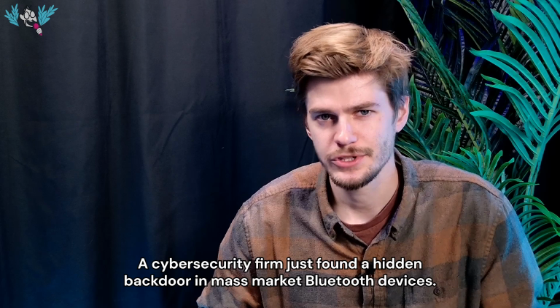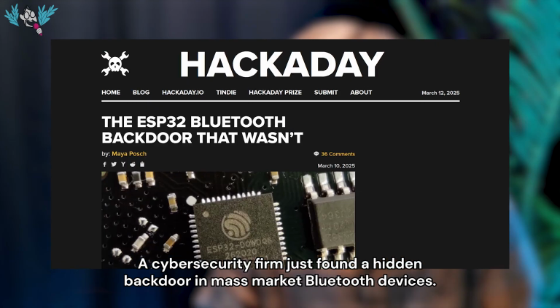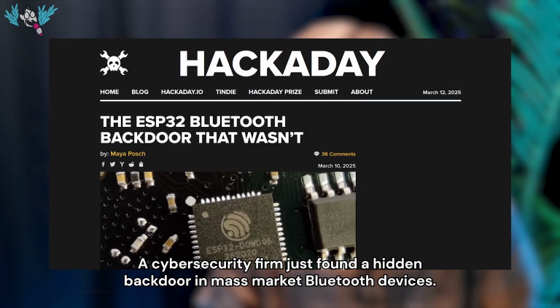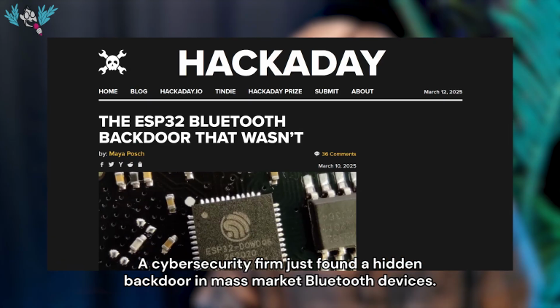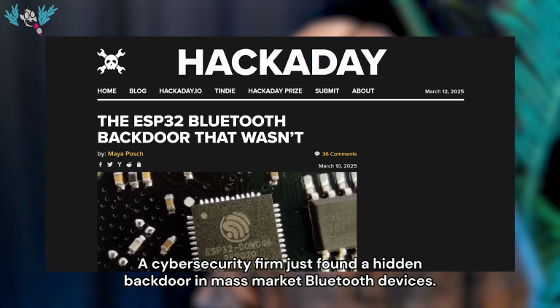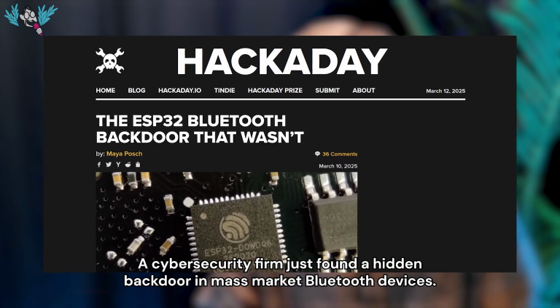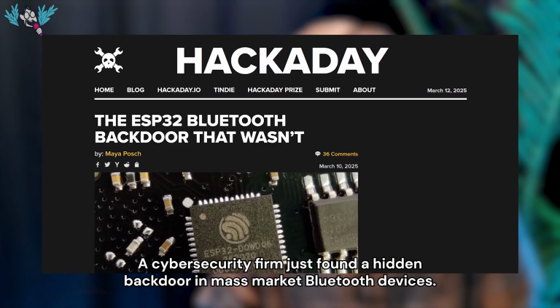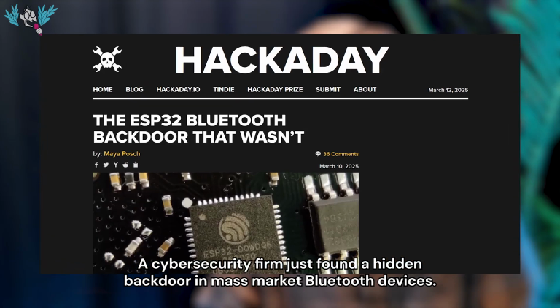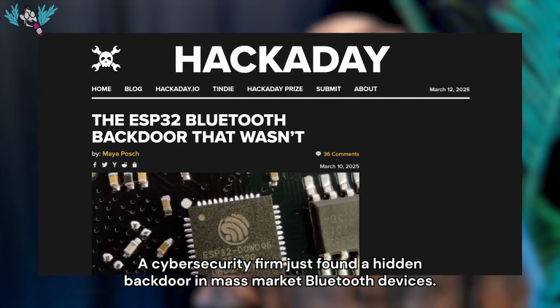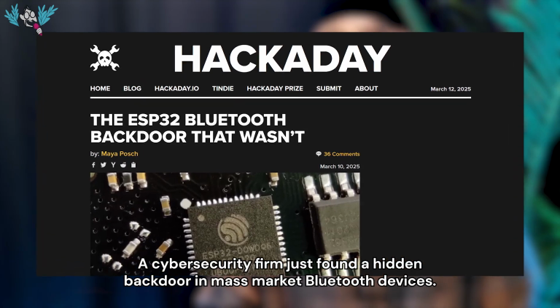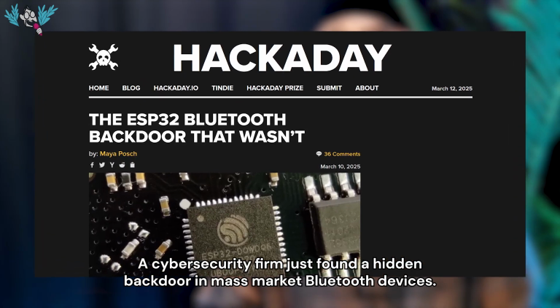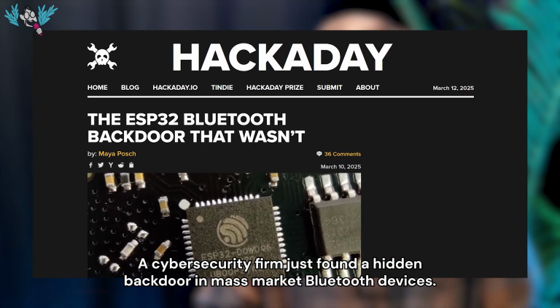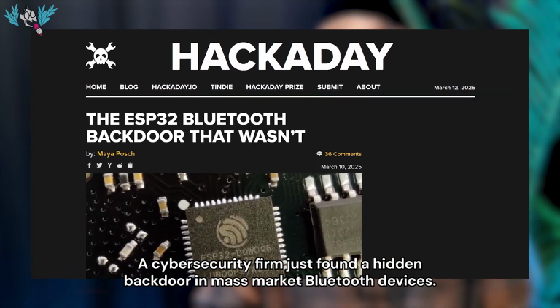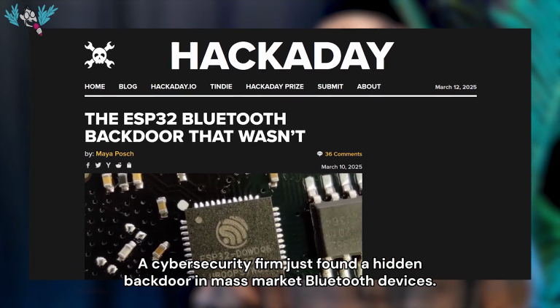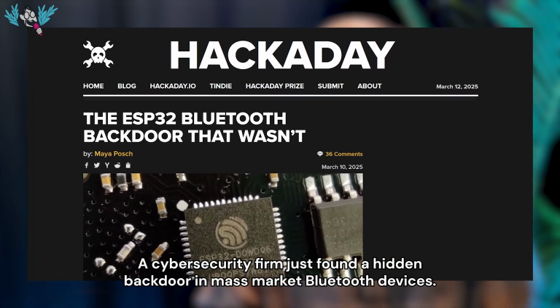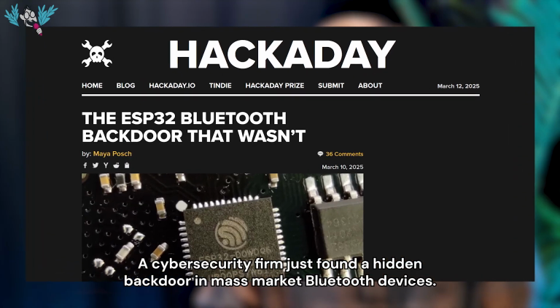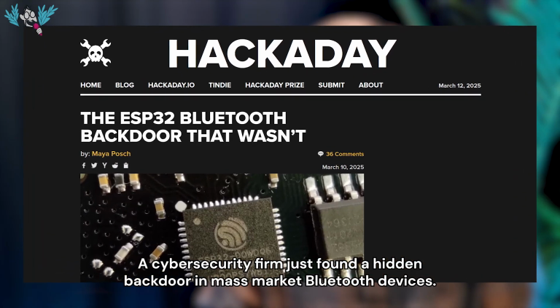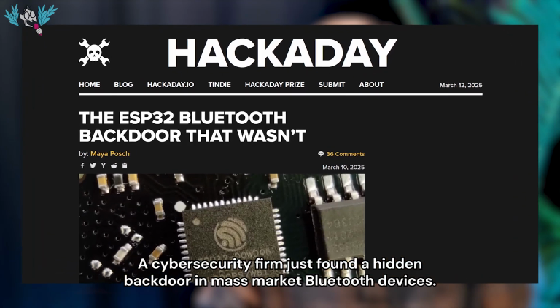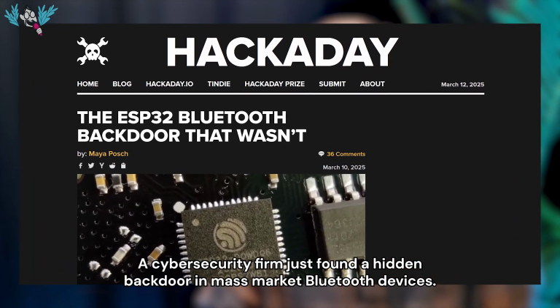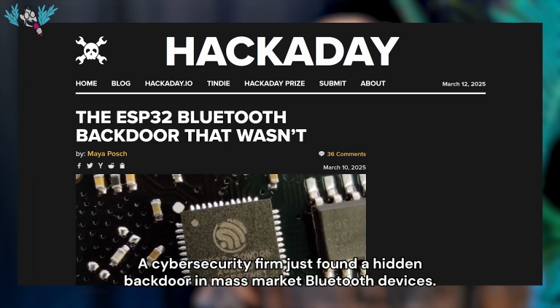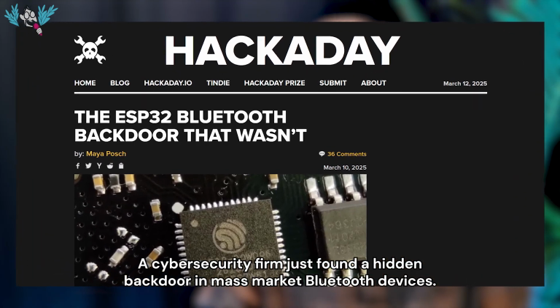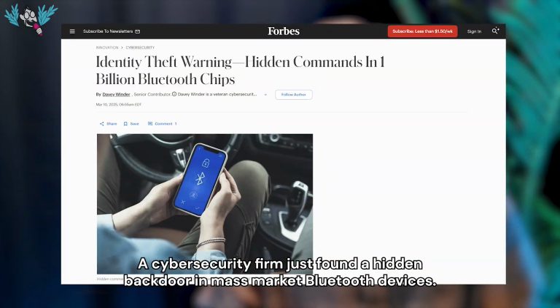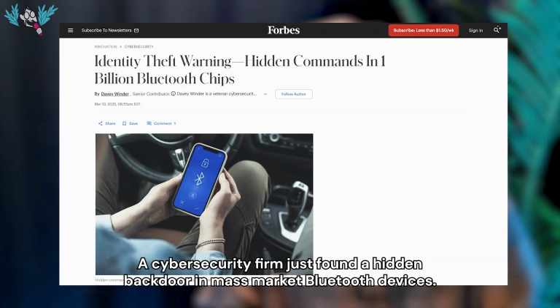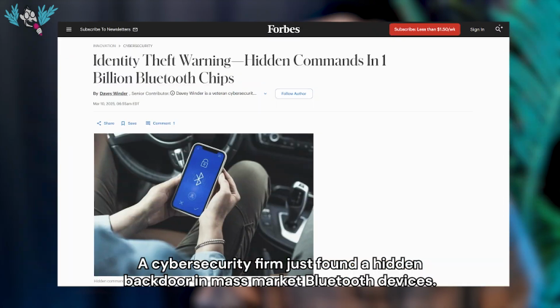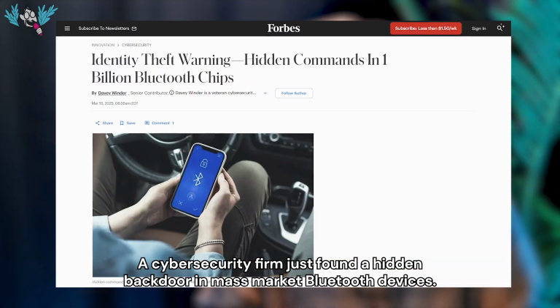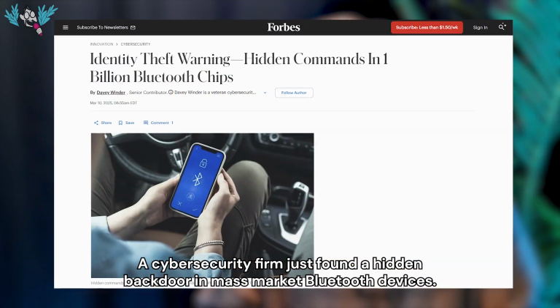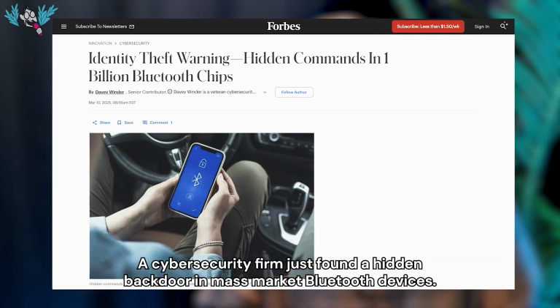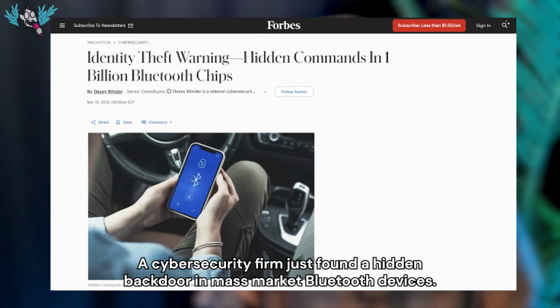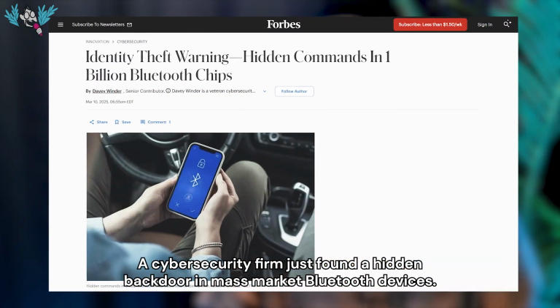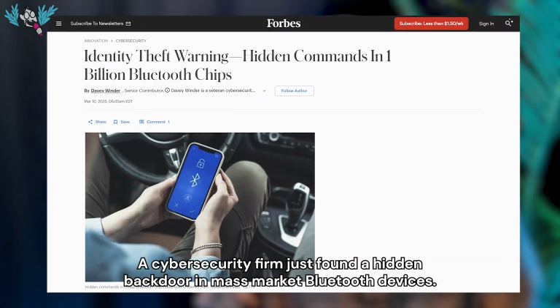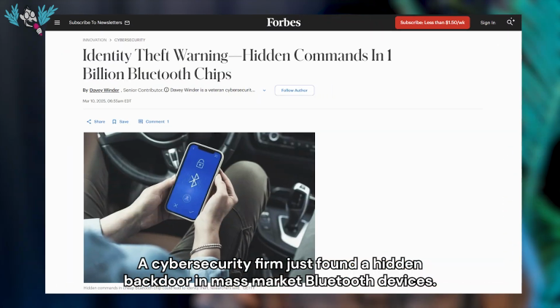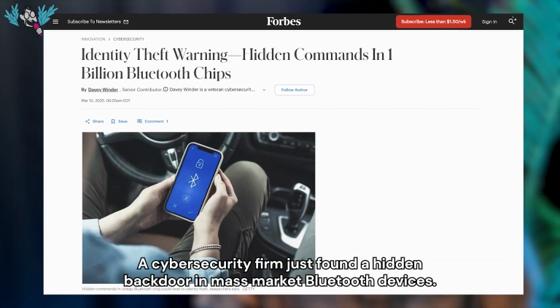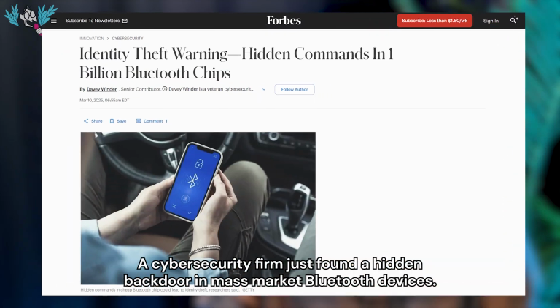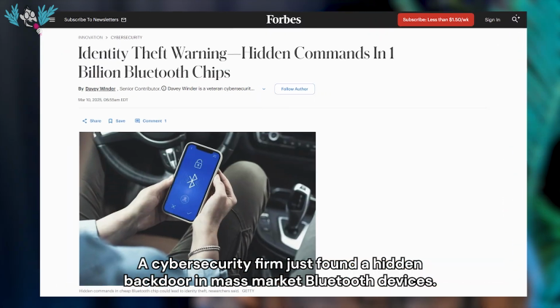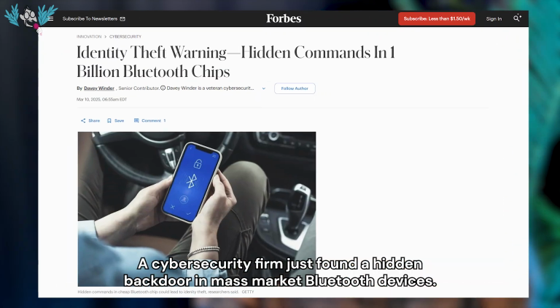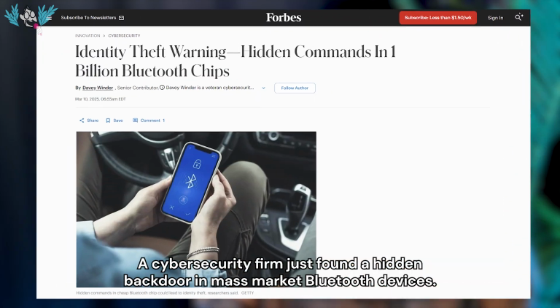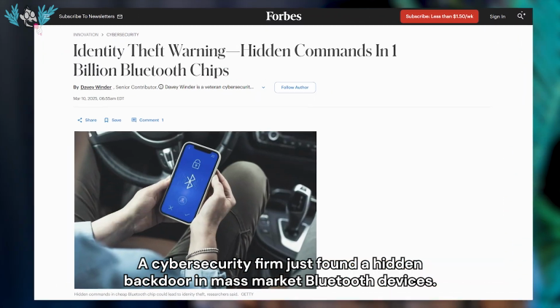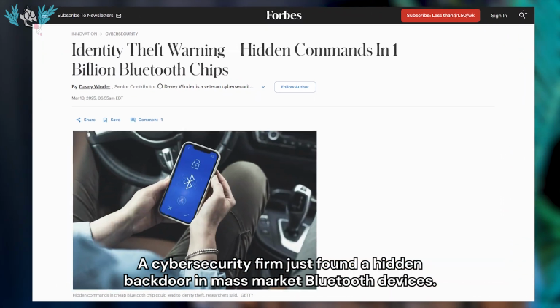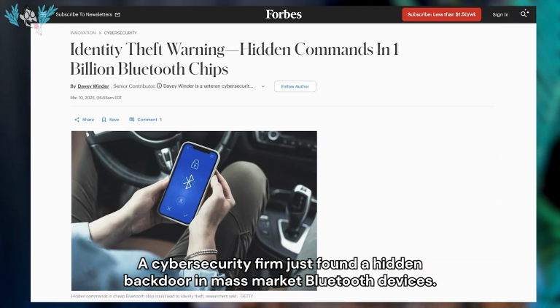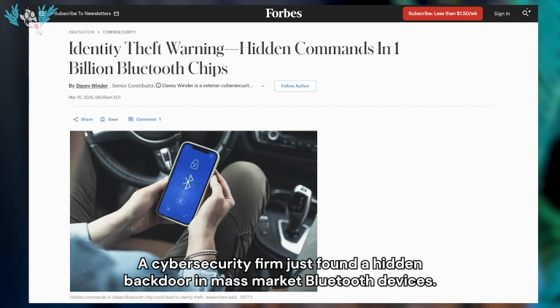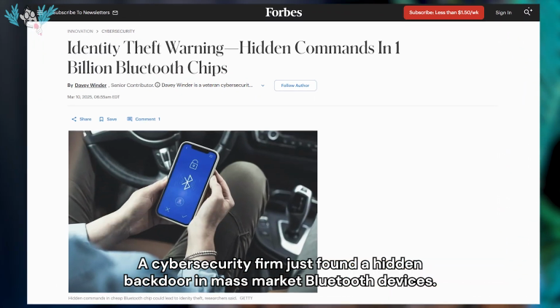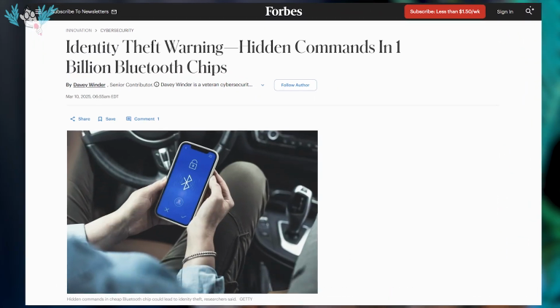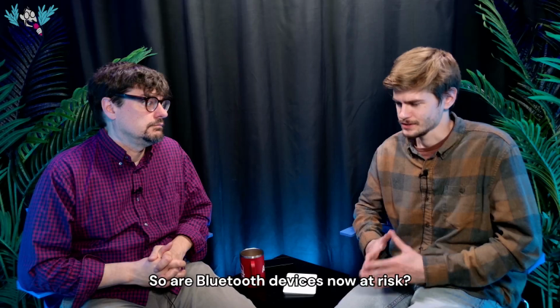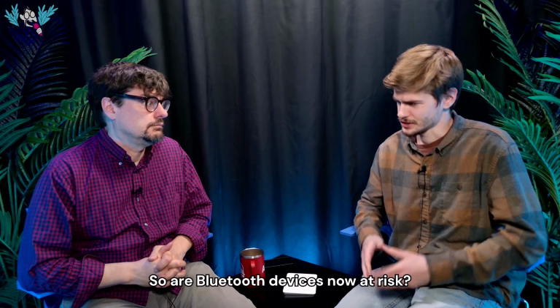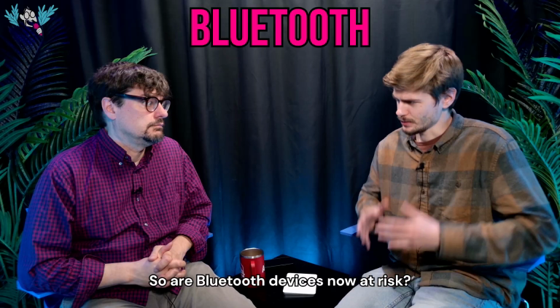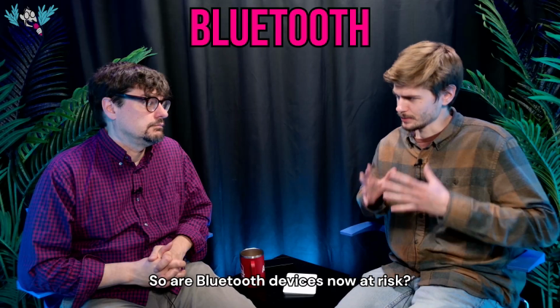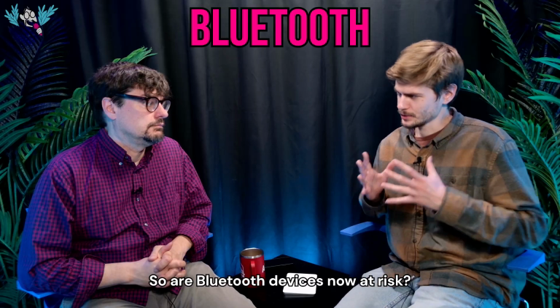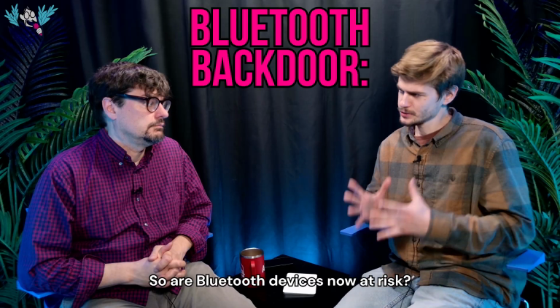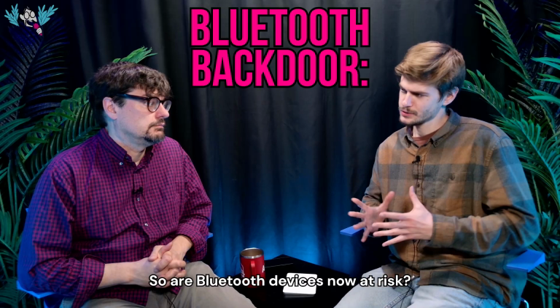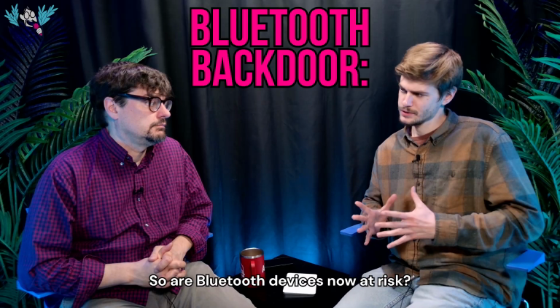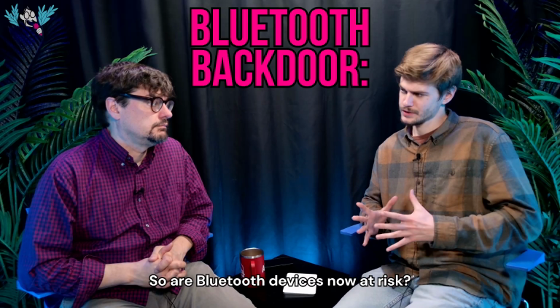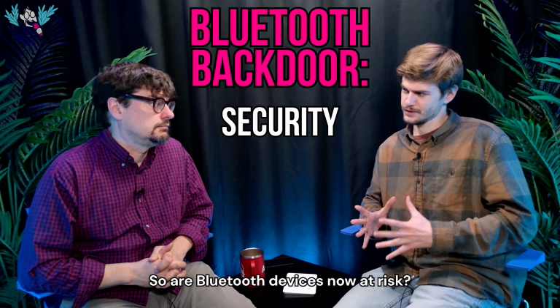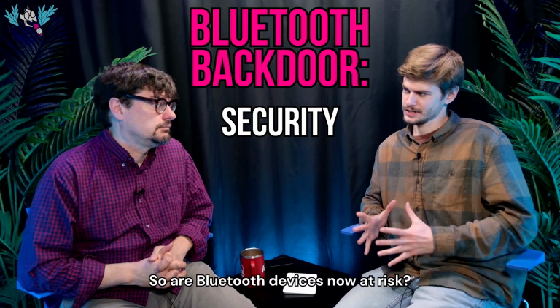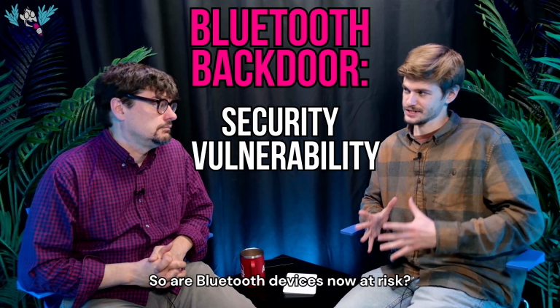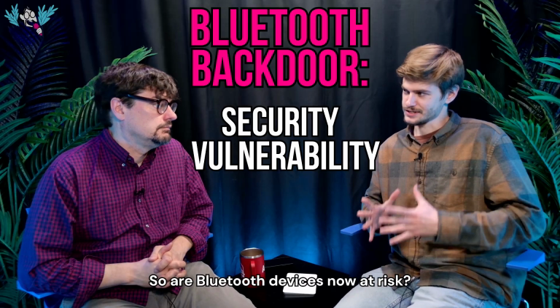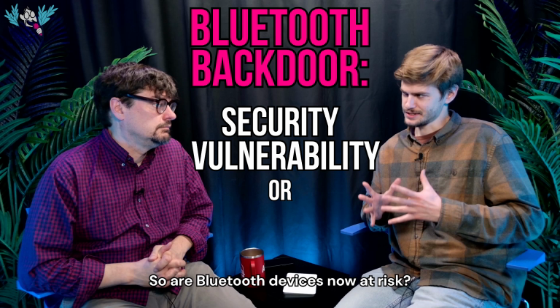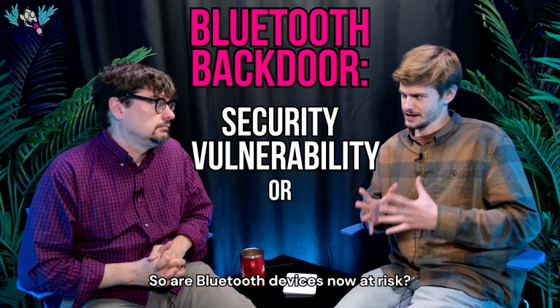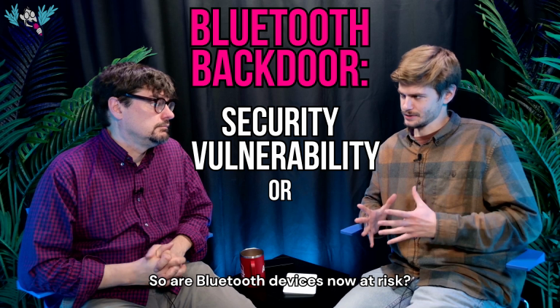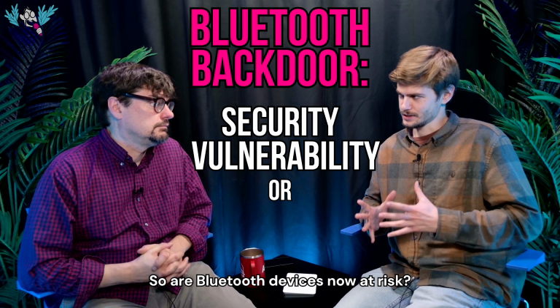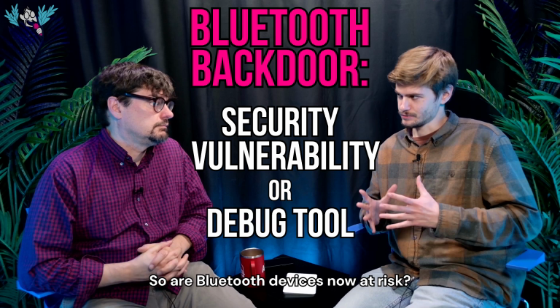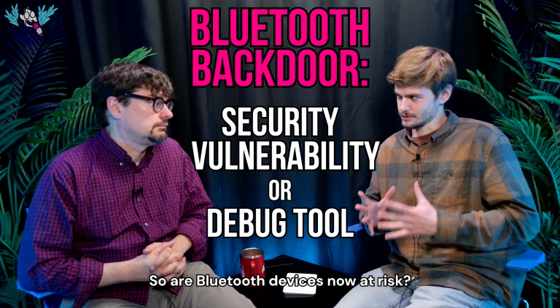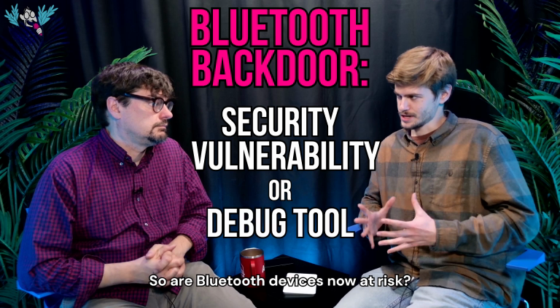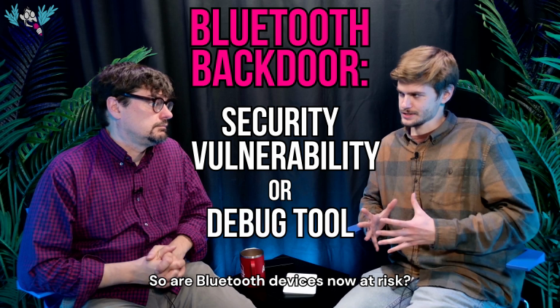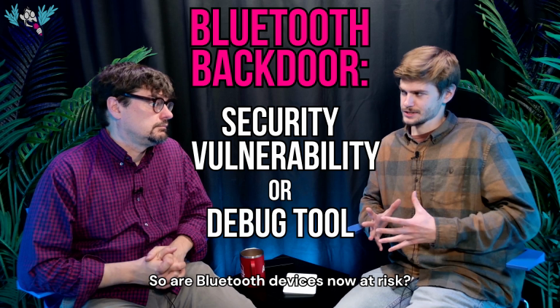Our security firm just found a hidden backdoor in mass-market Bluetooth devices. So are Bluetooth devices now at risk?